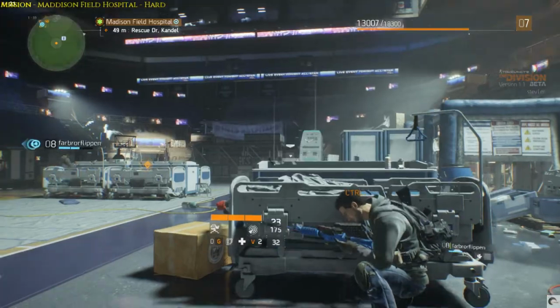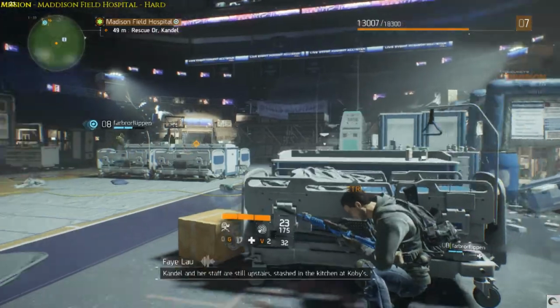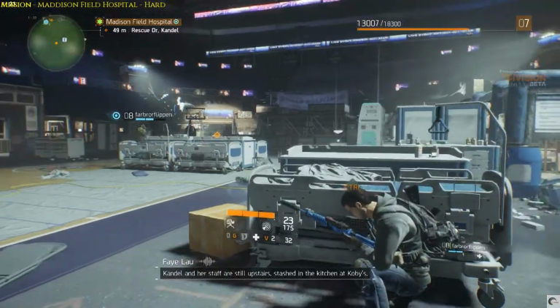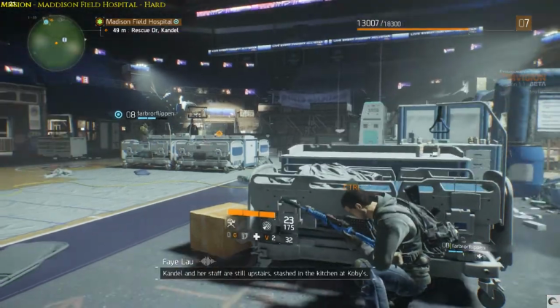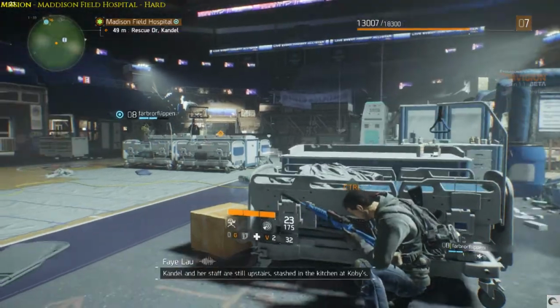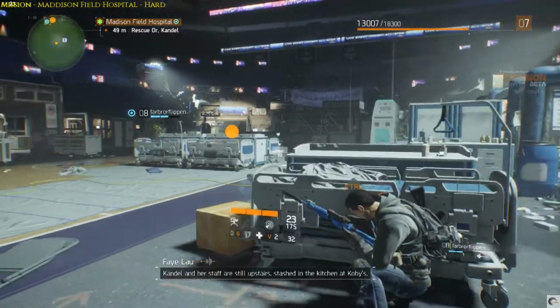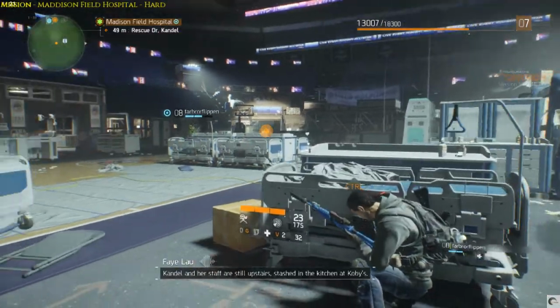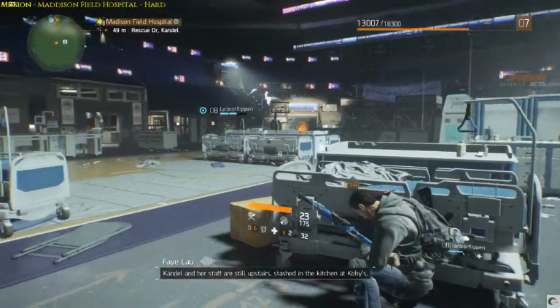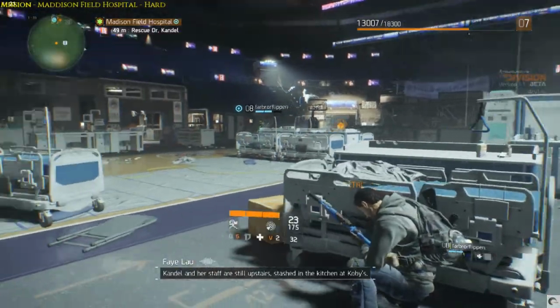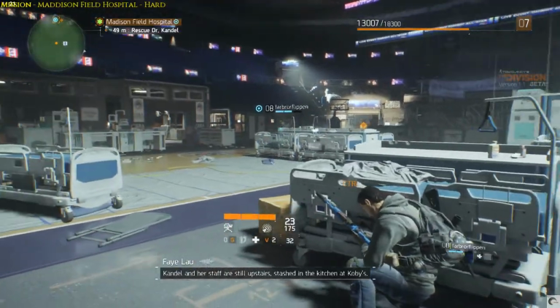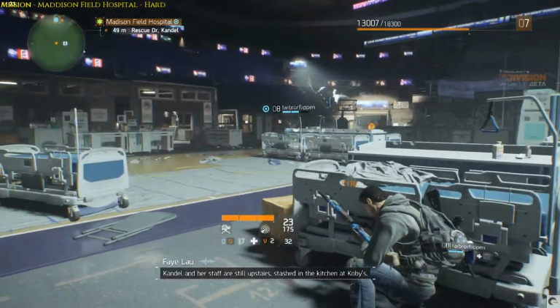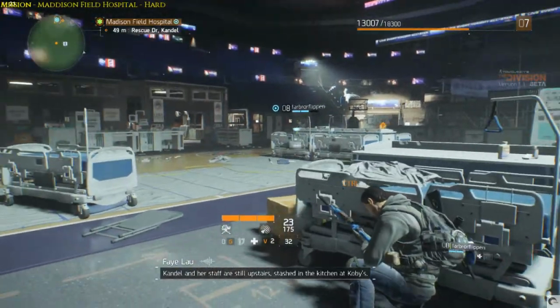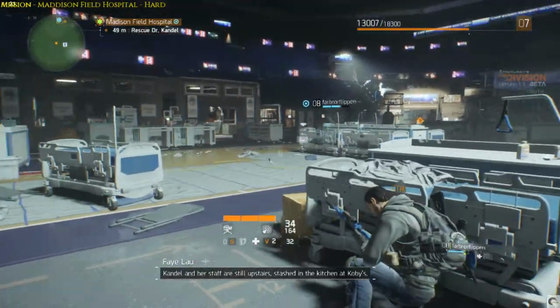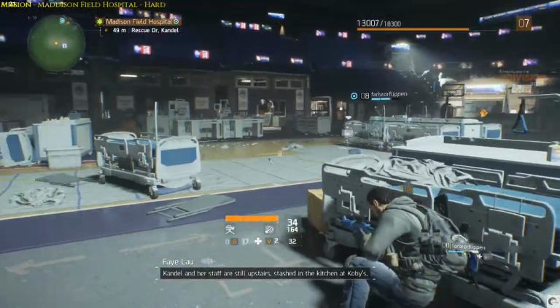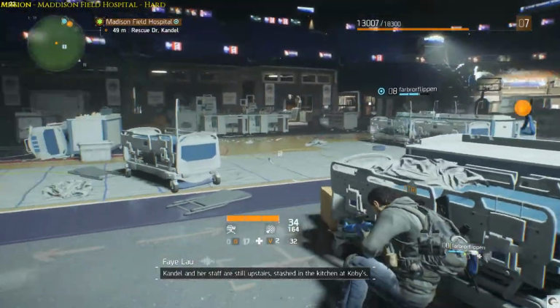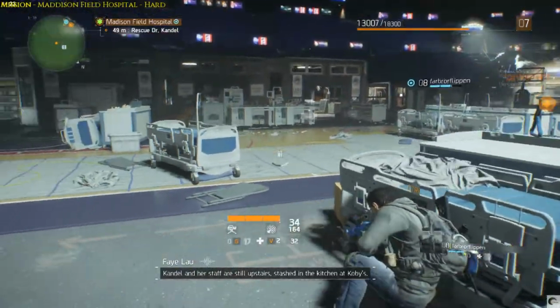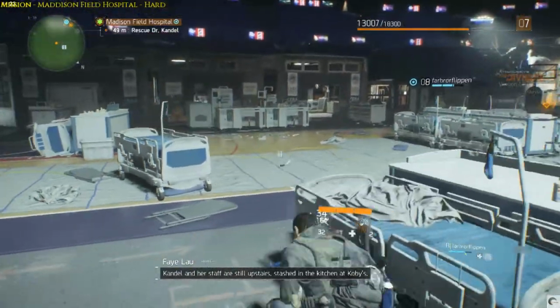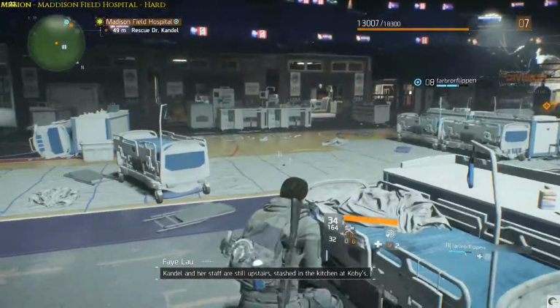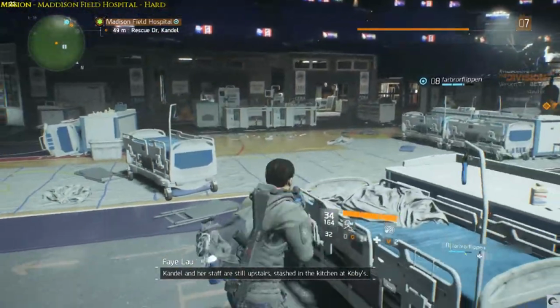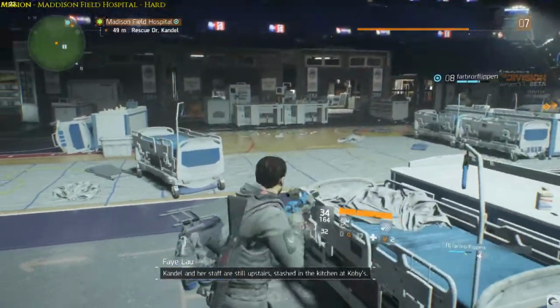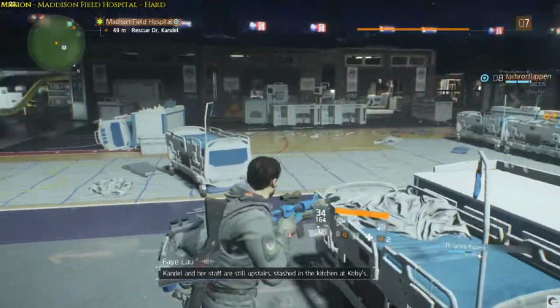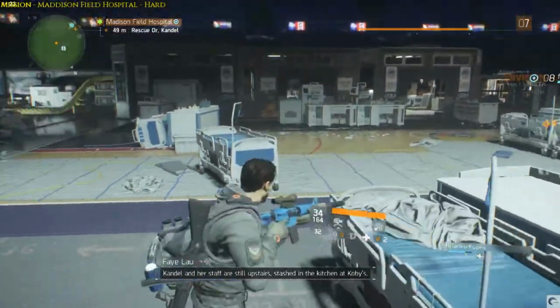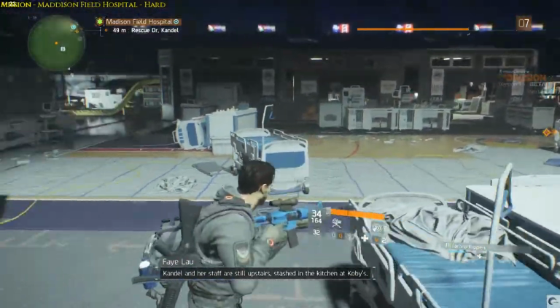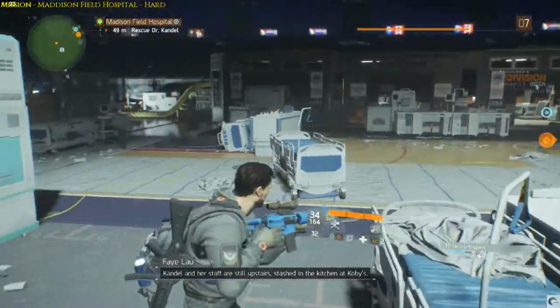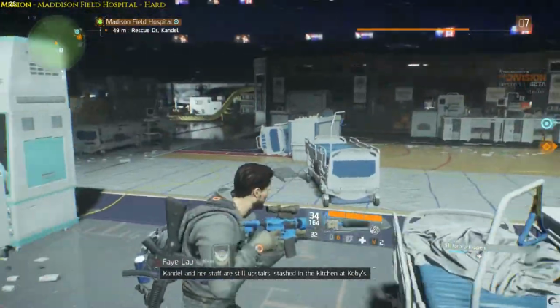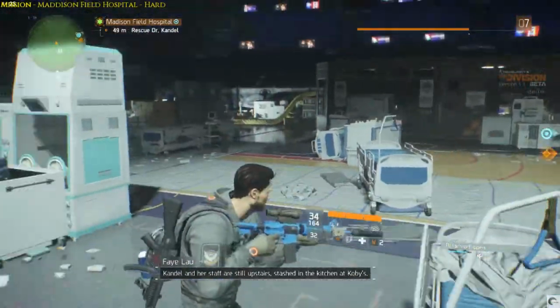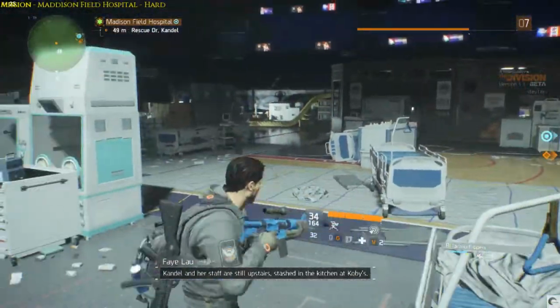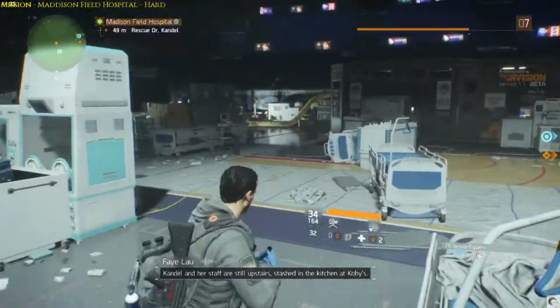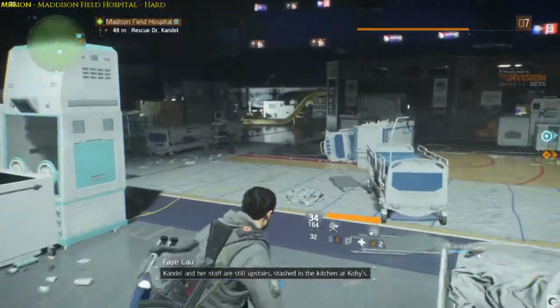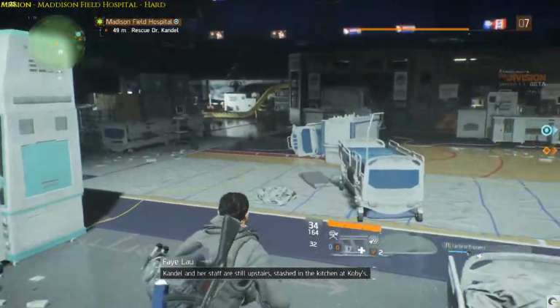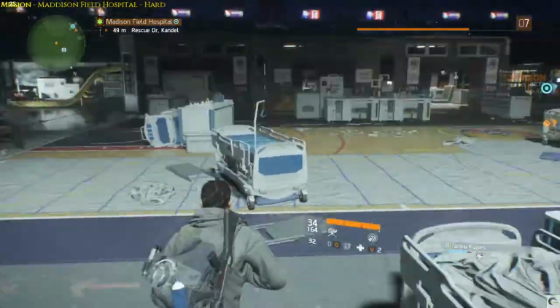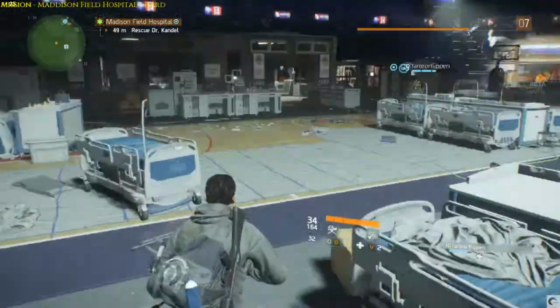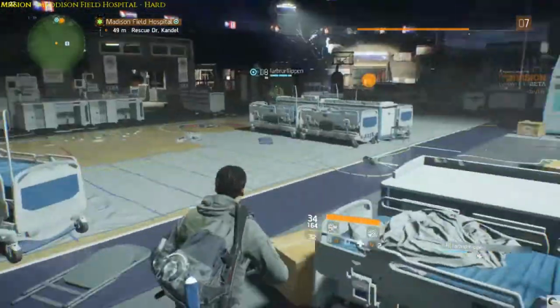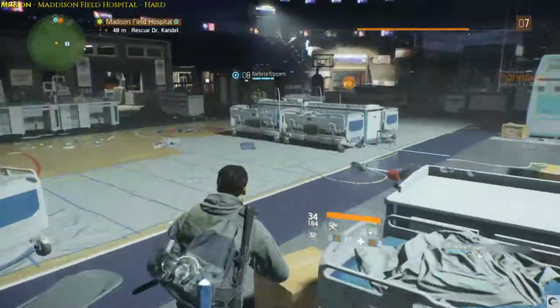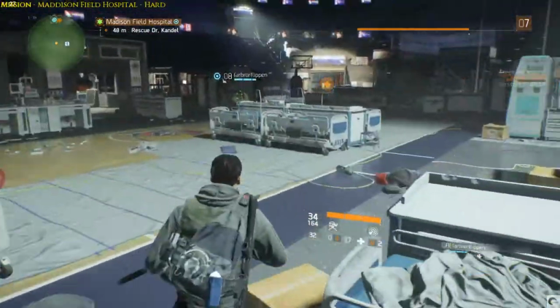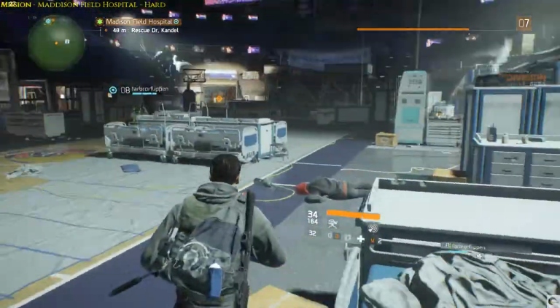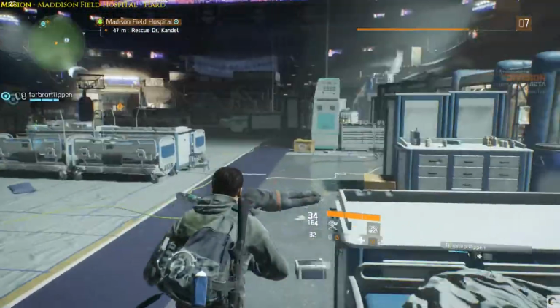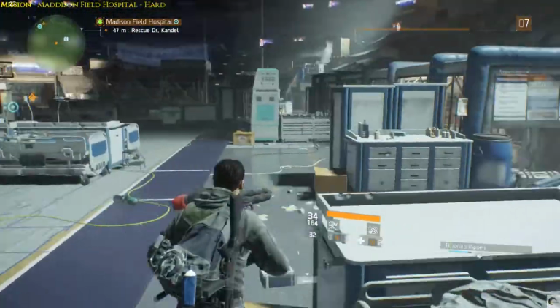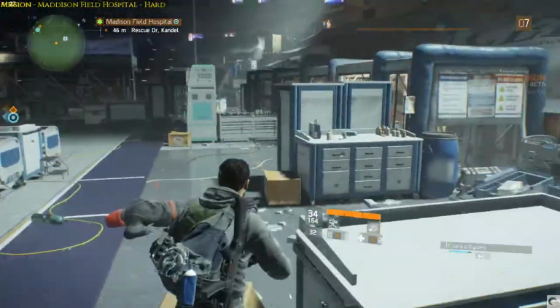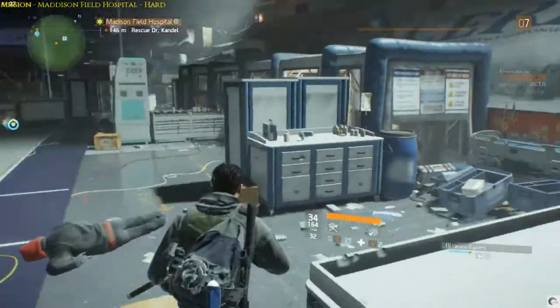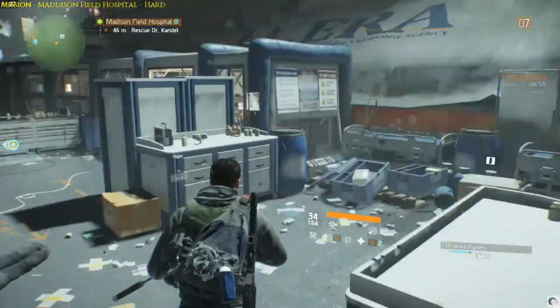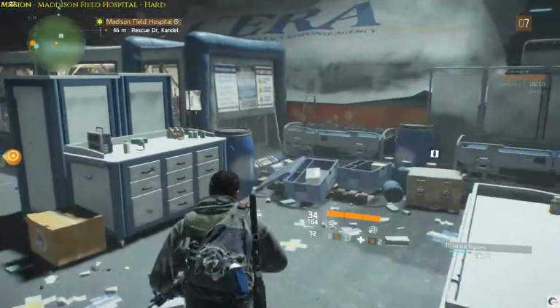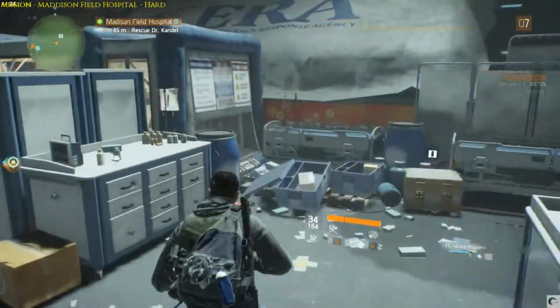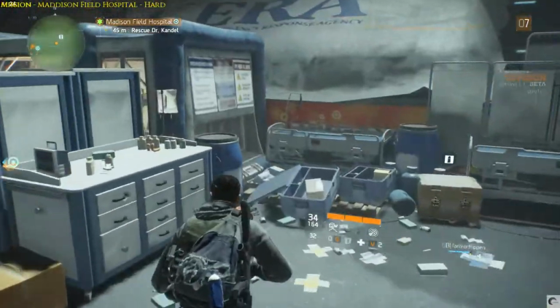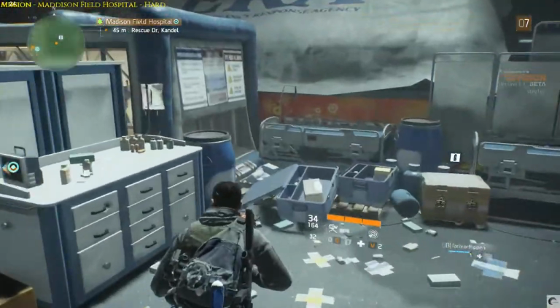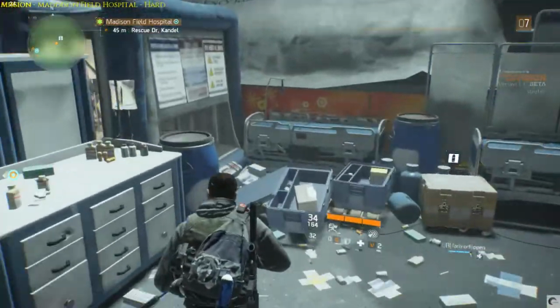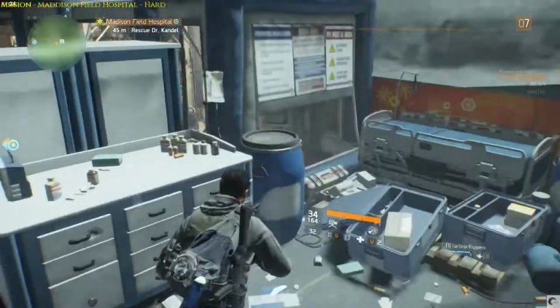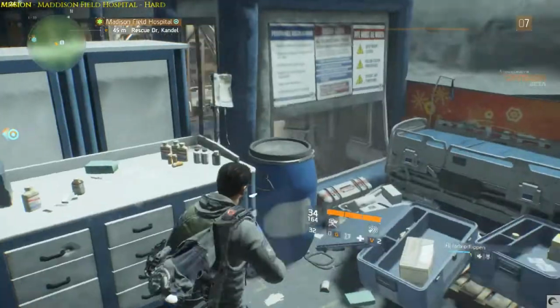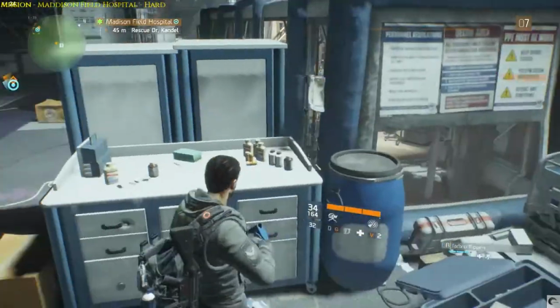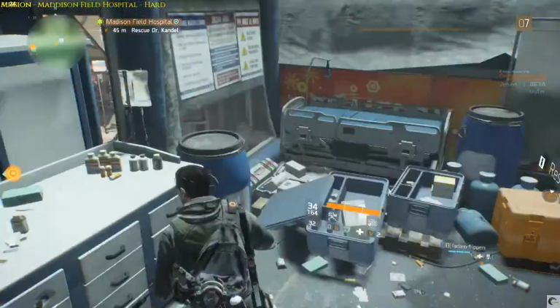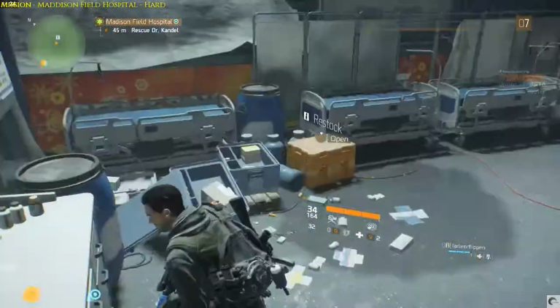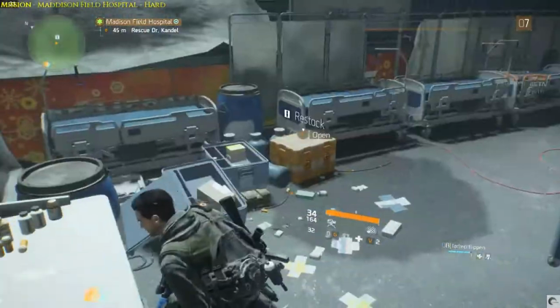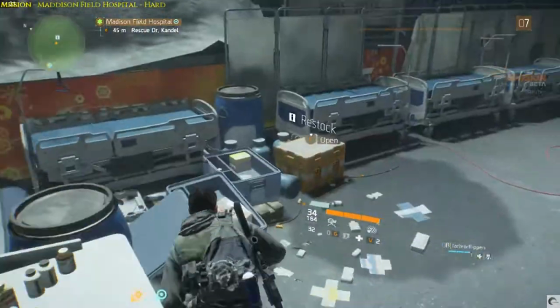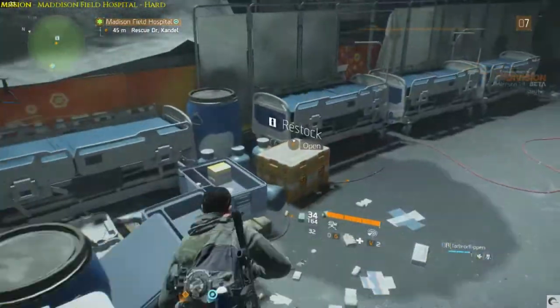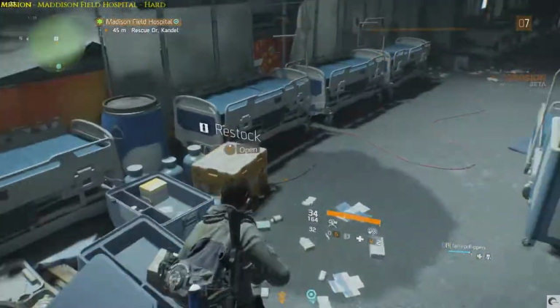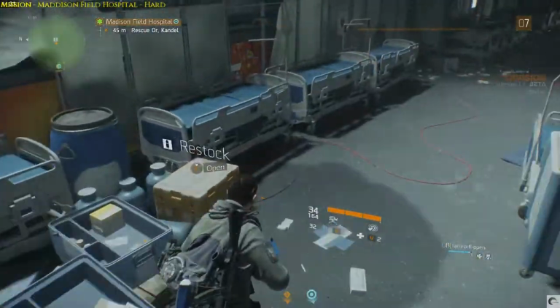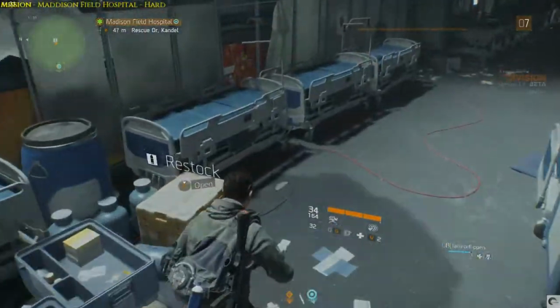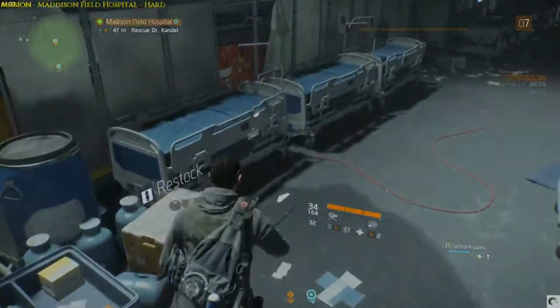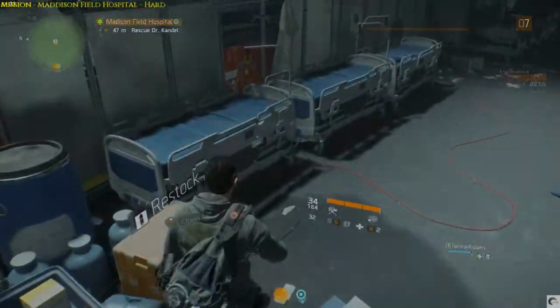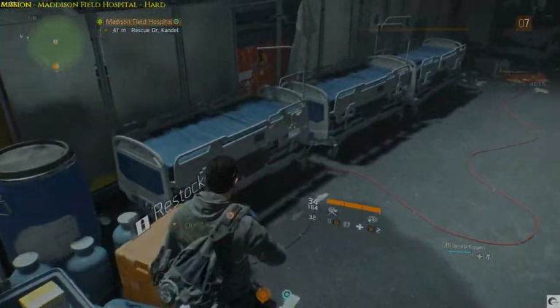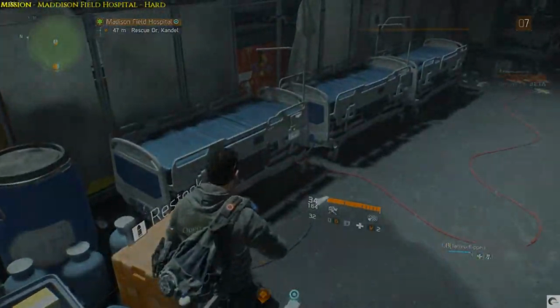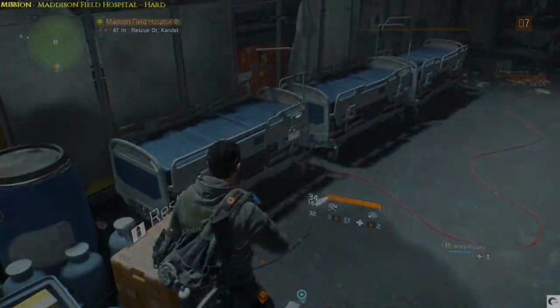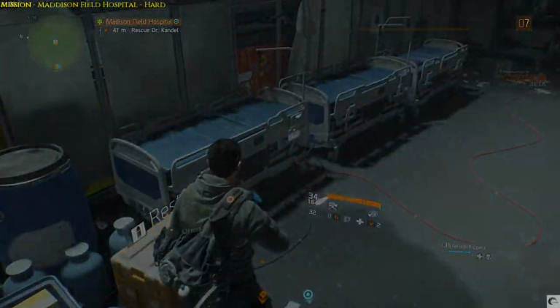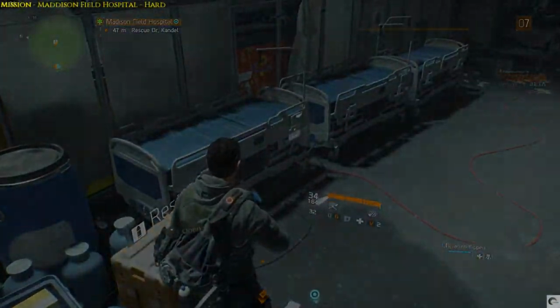Gandal and her staff are still upstairs, stashed in the kitchen at Kobe's. Okay, the section's clear, so on to the next one.